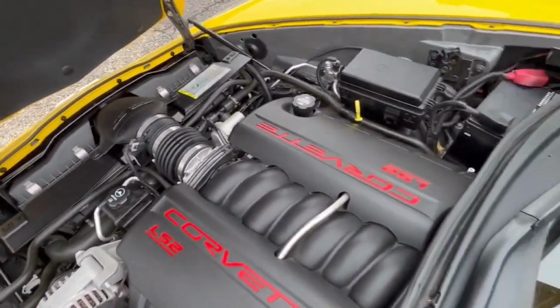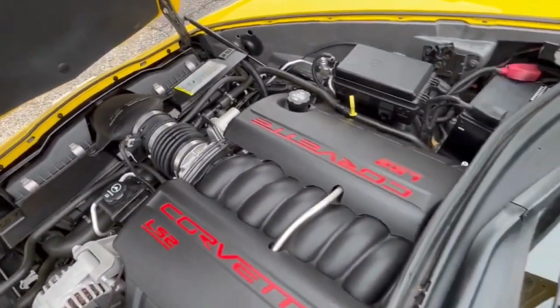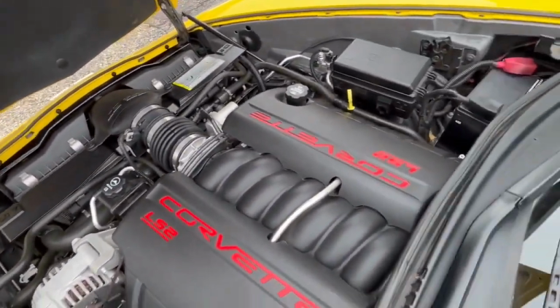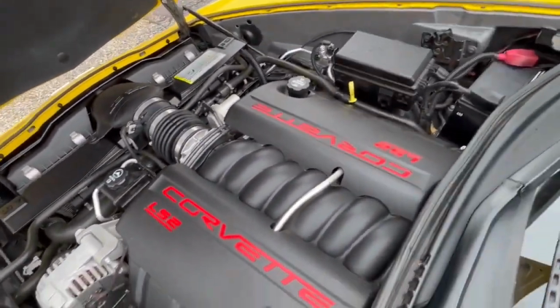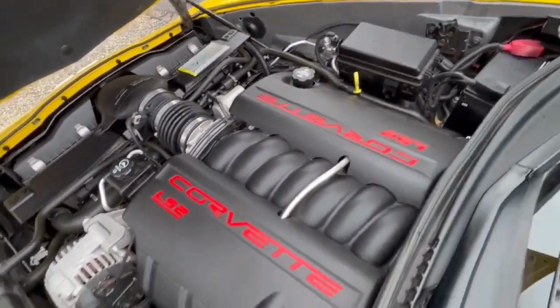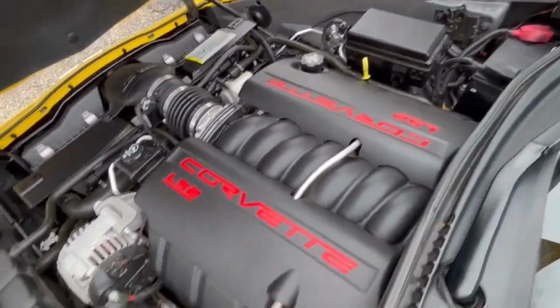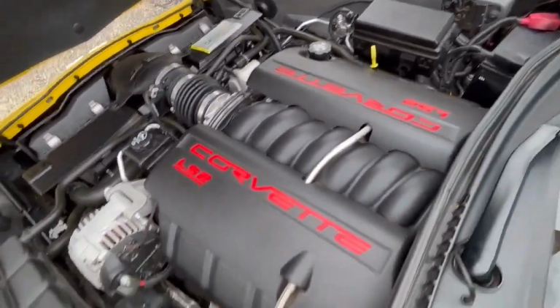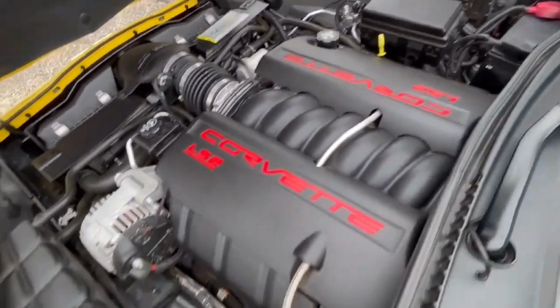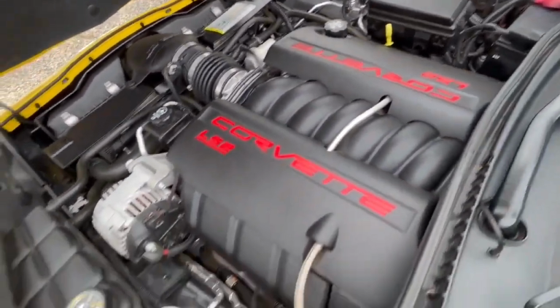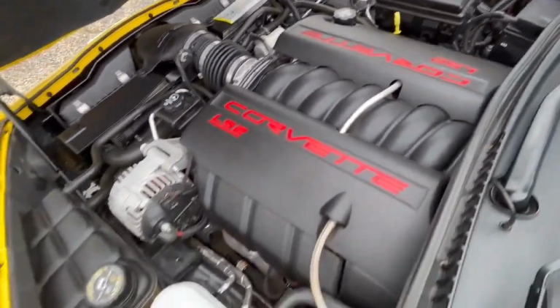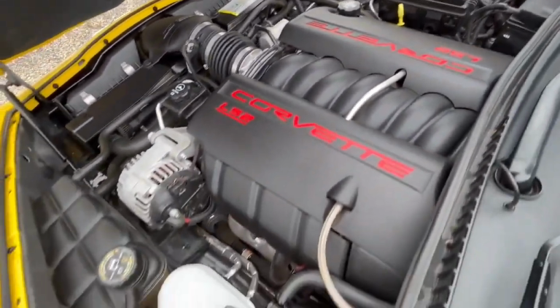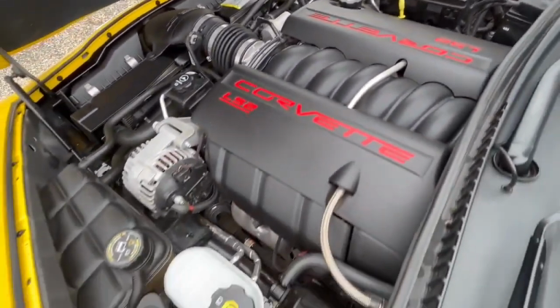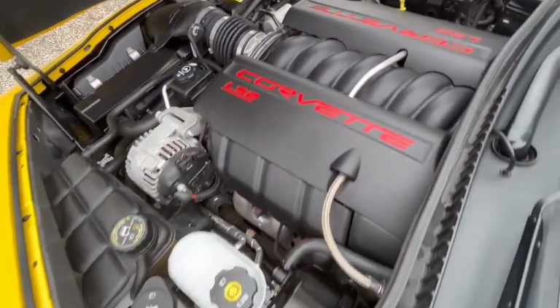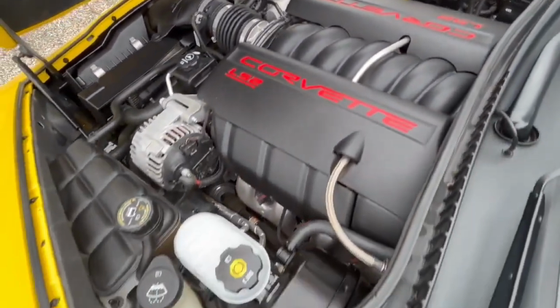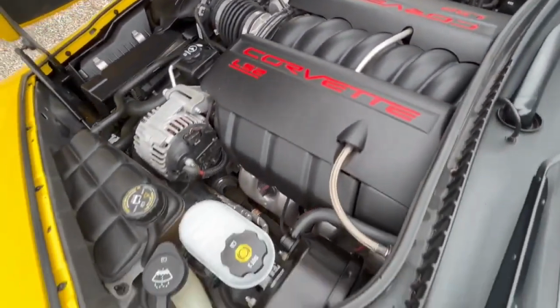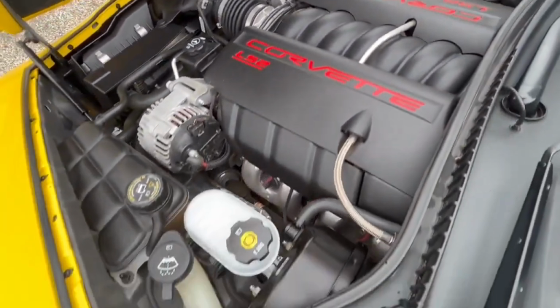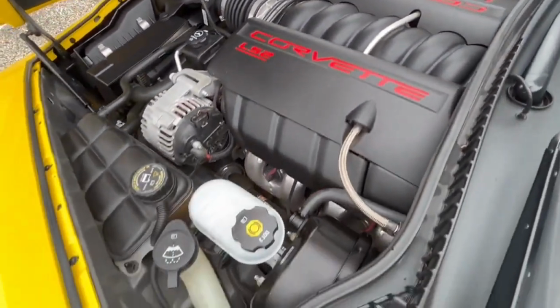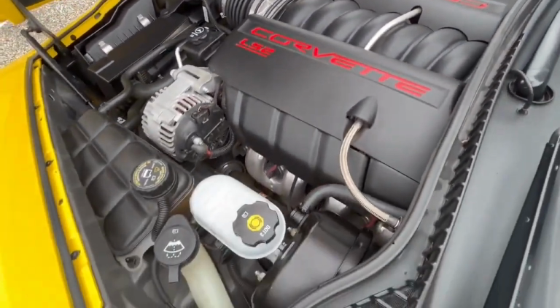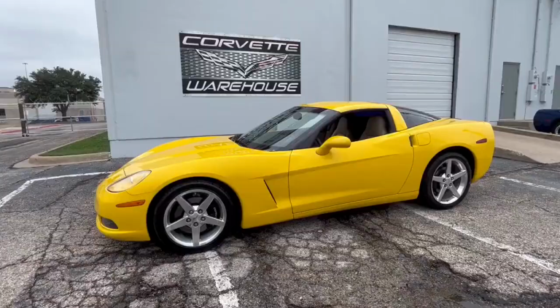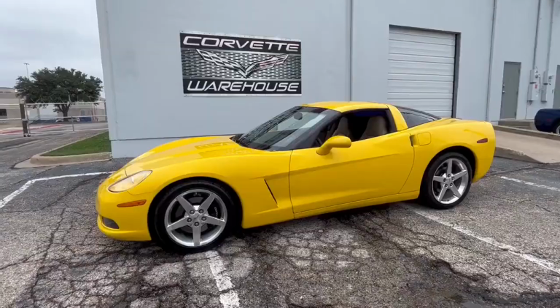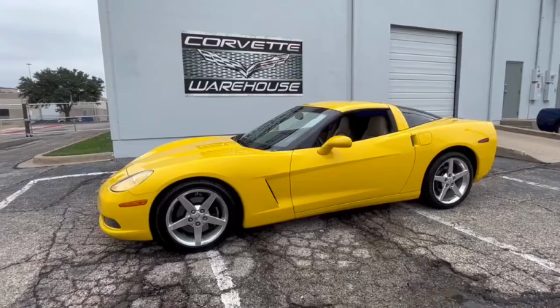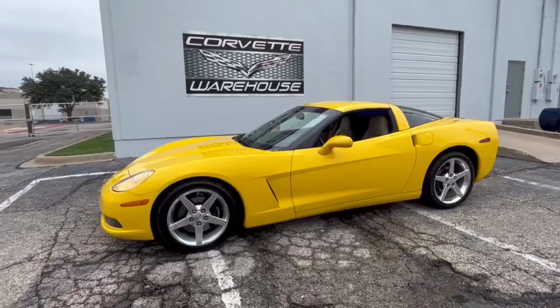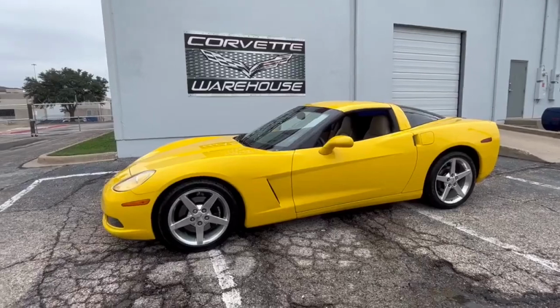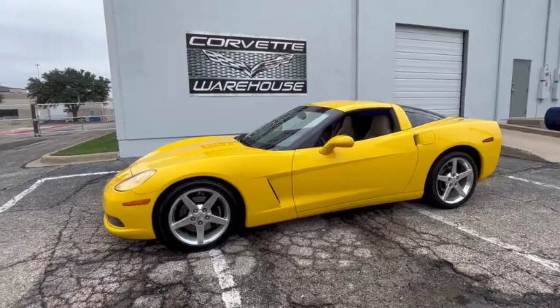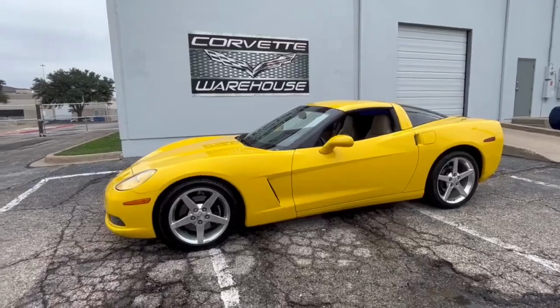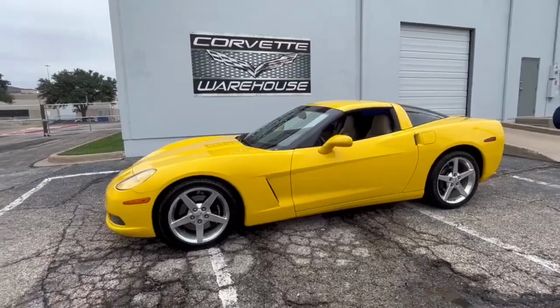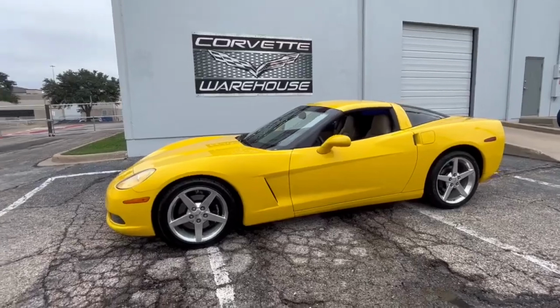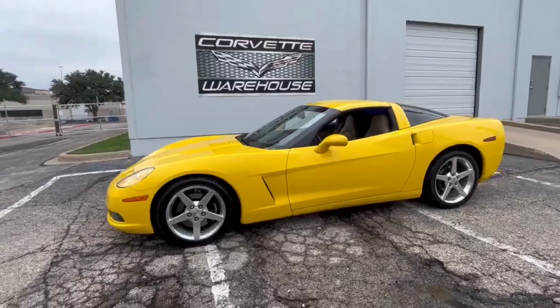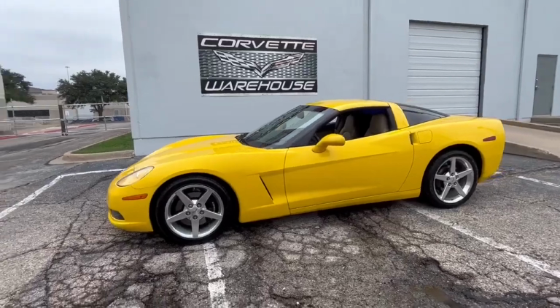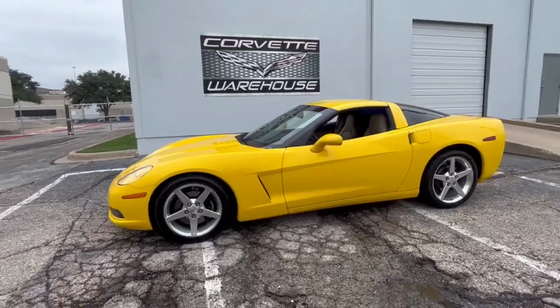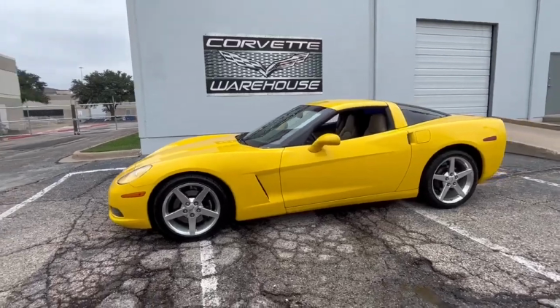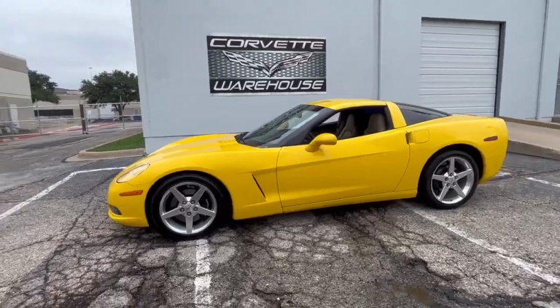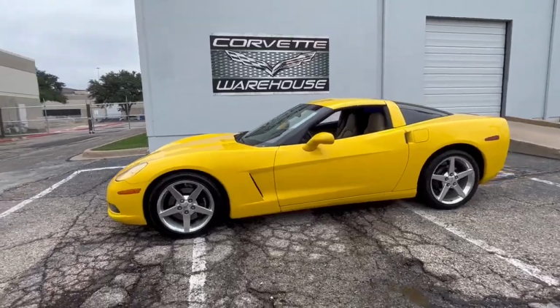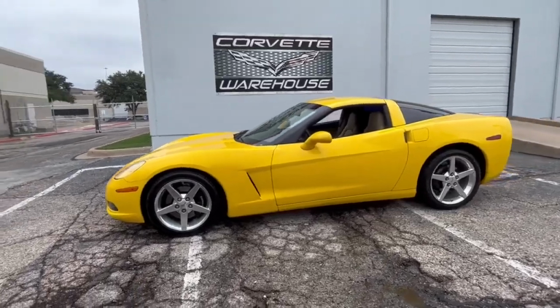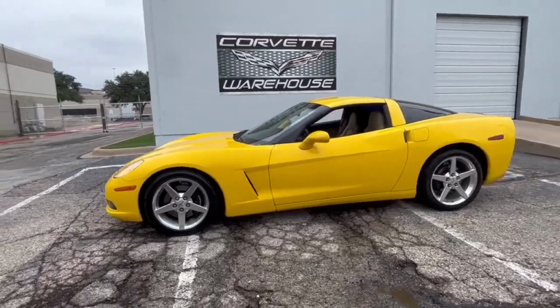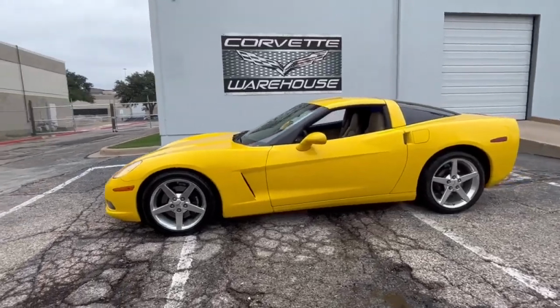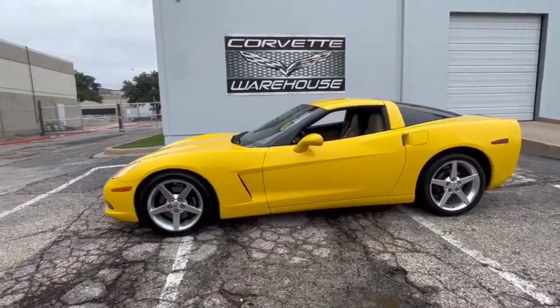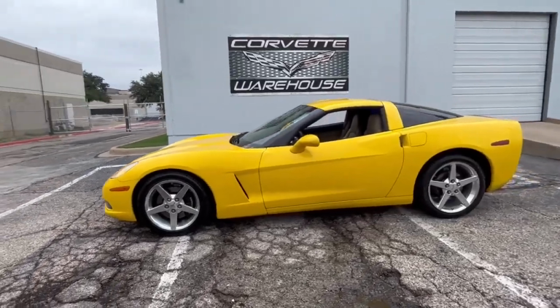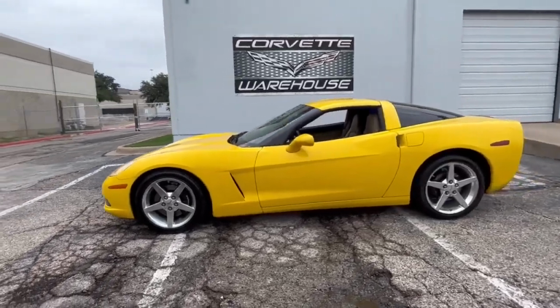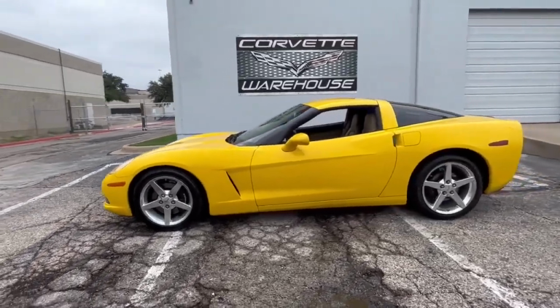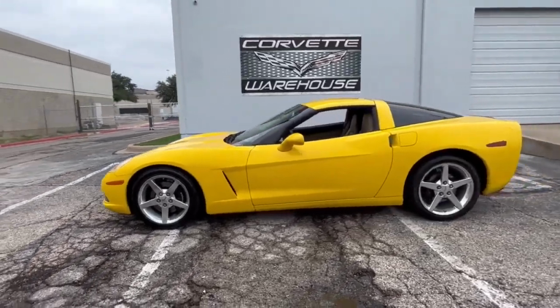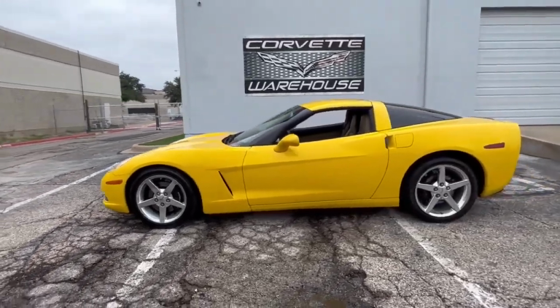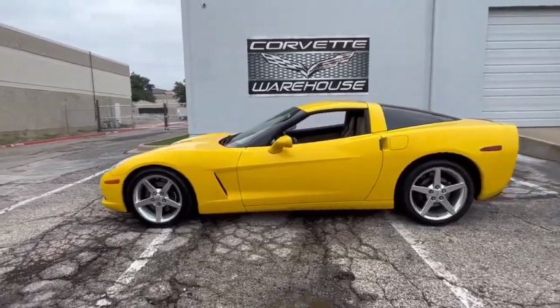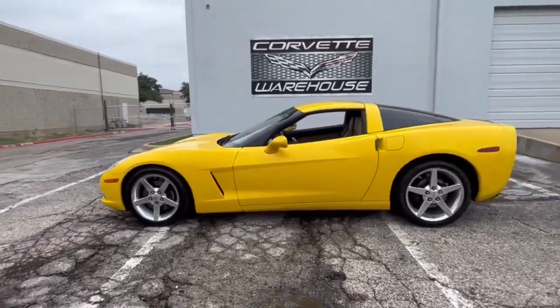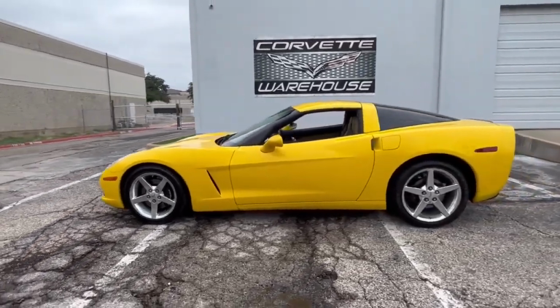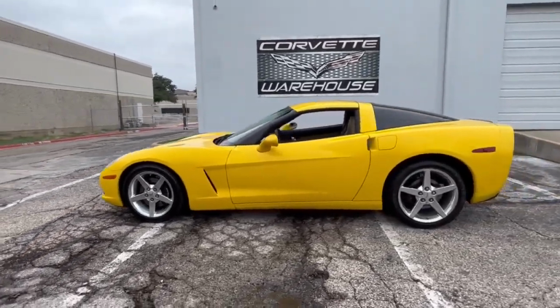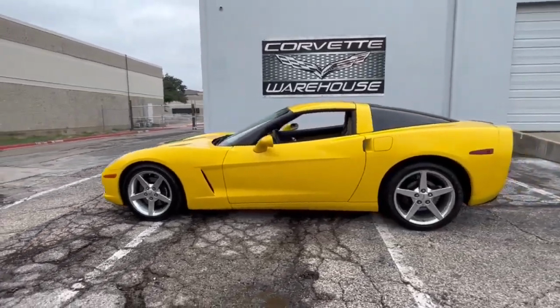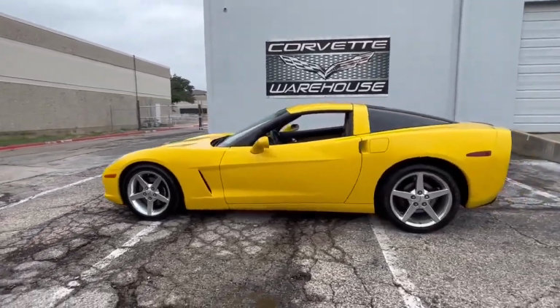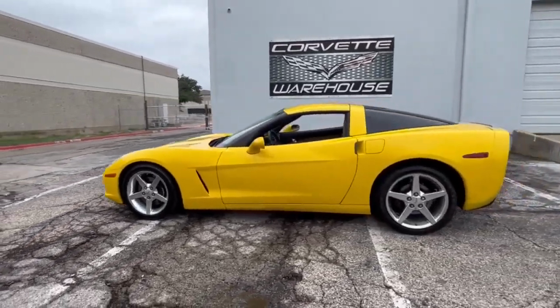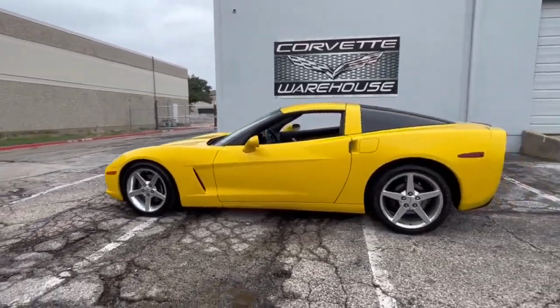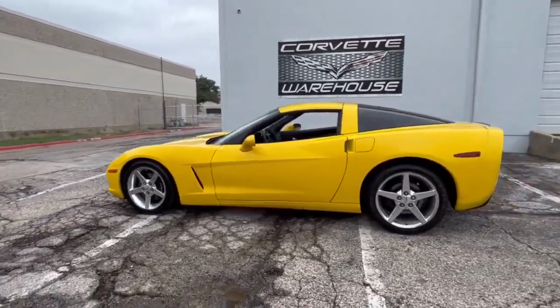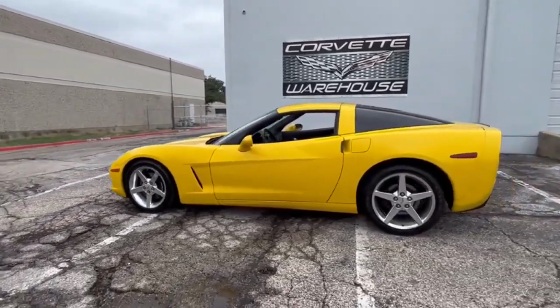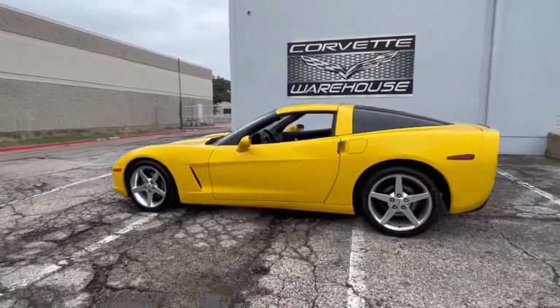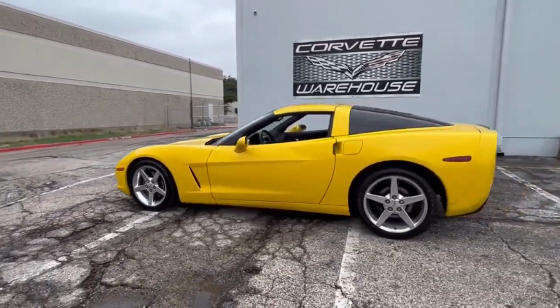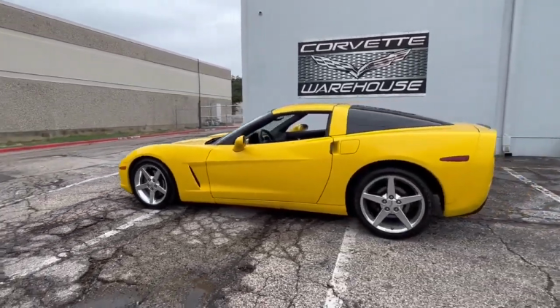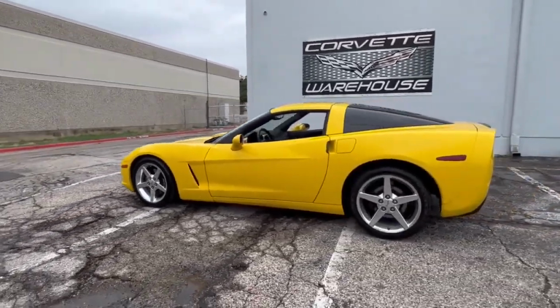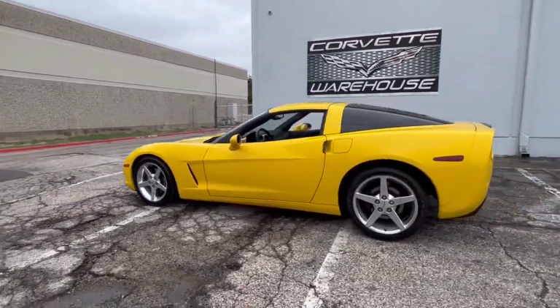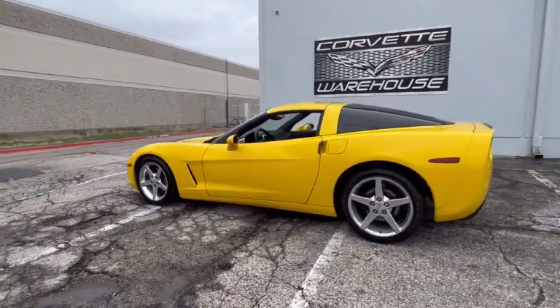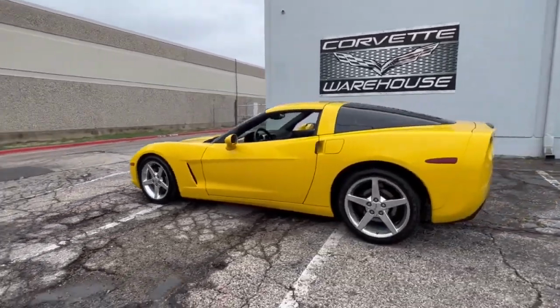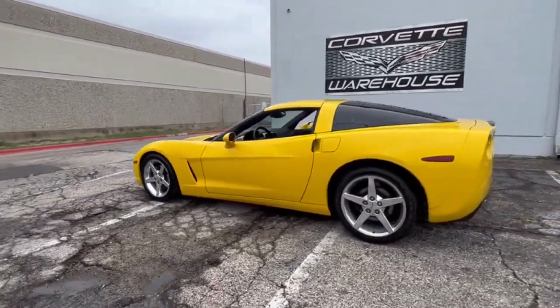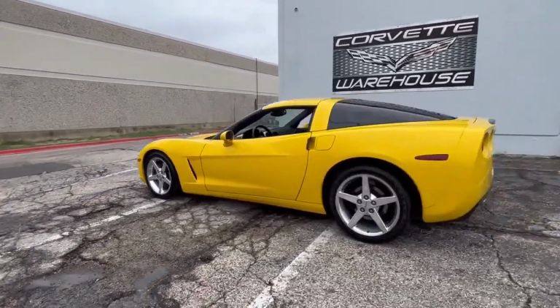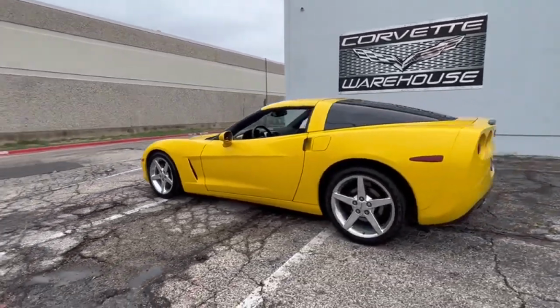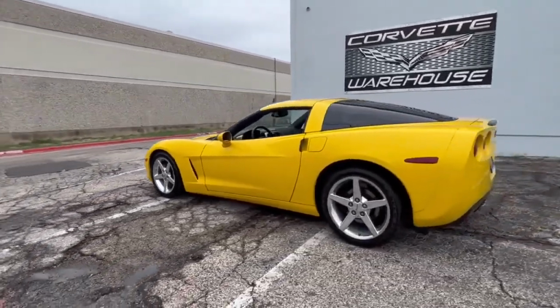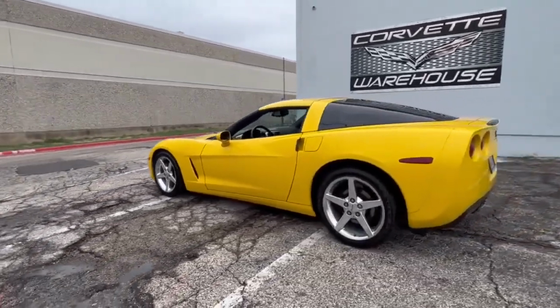With a production number this low and a color this unique, this Corvette is not just a car — it's a collector's dream.